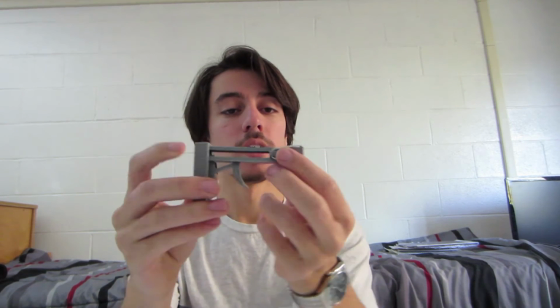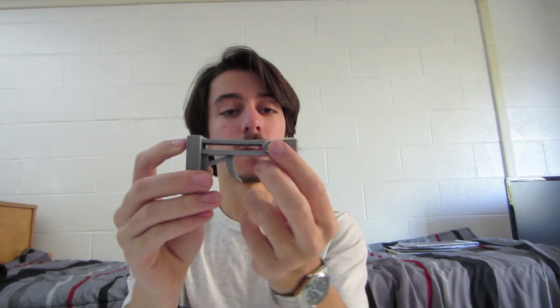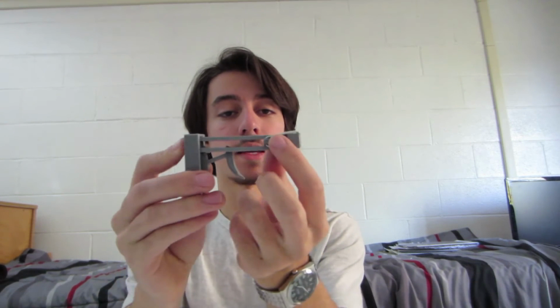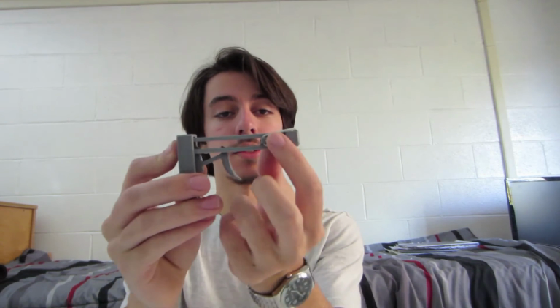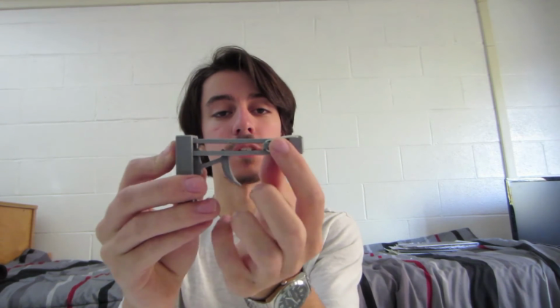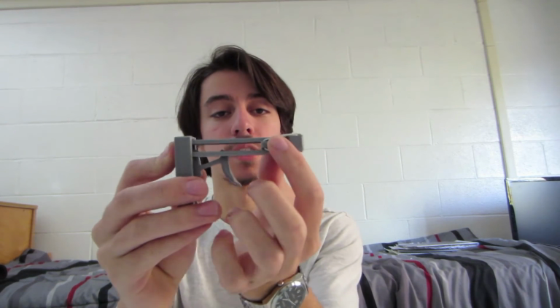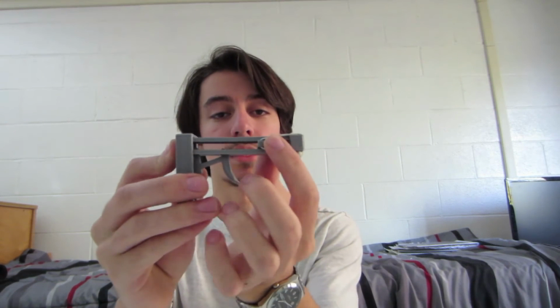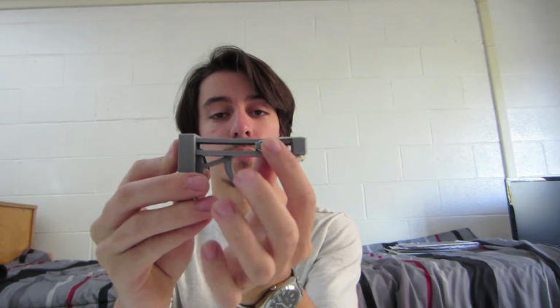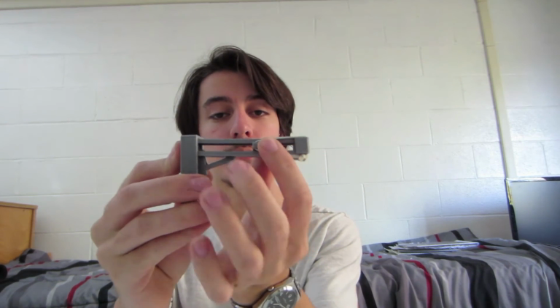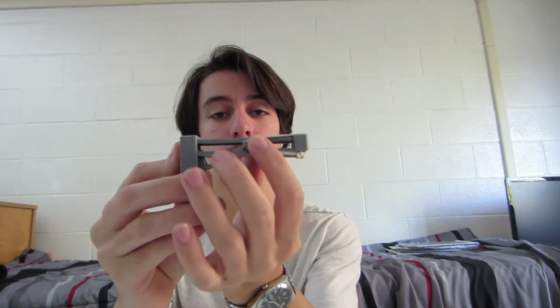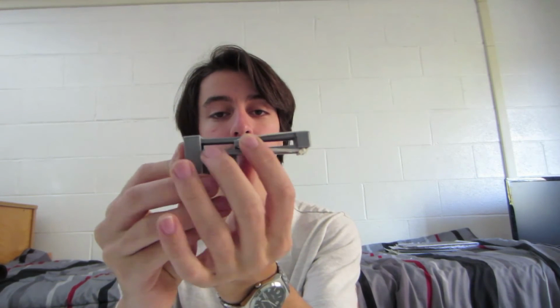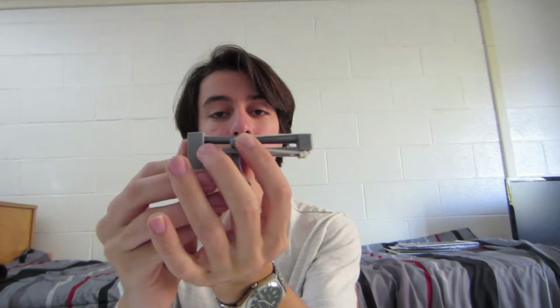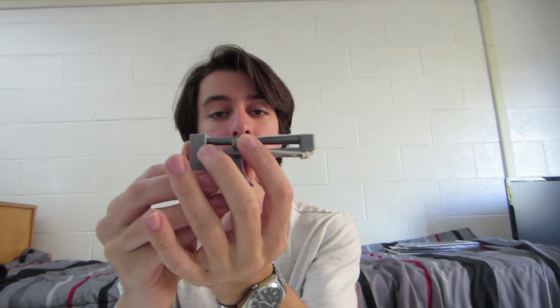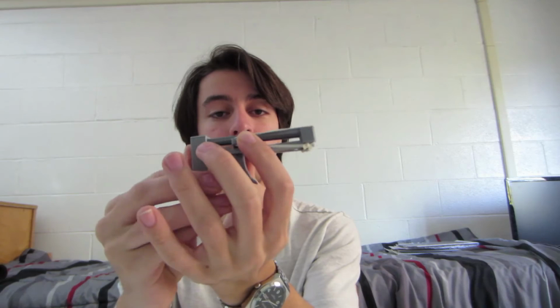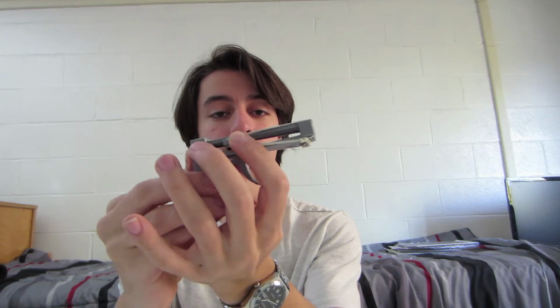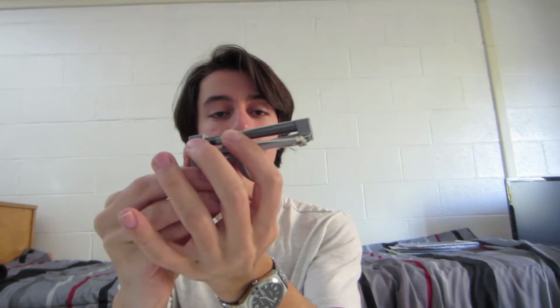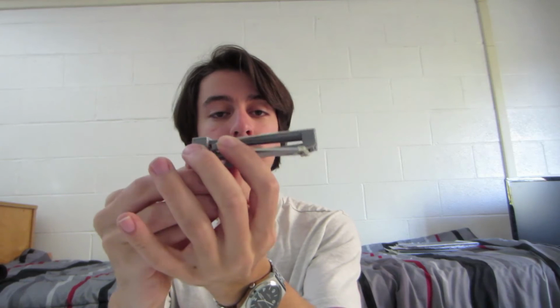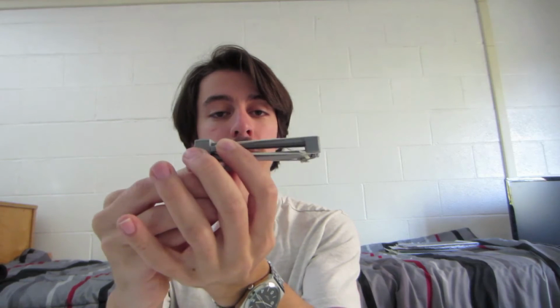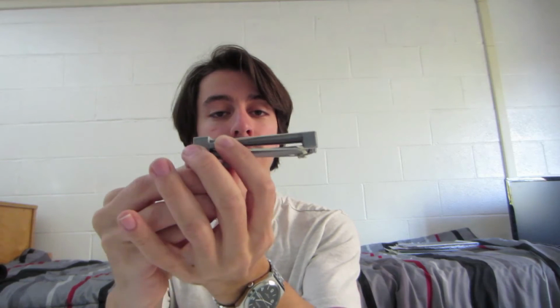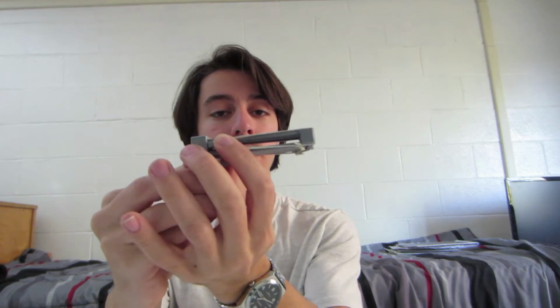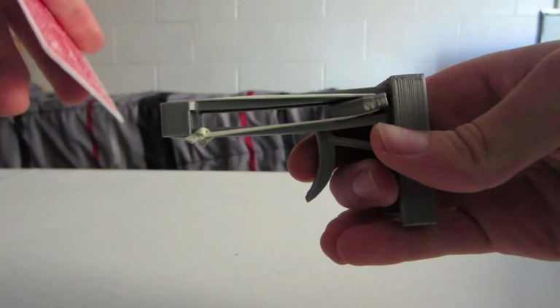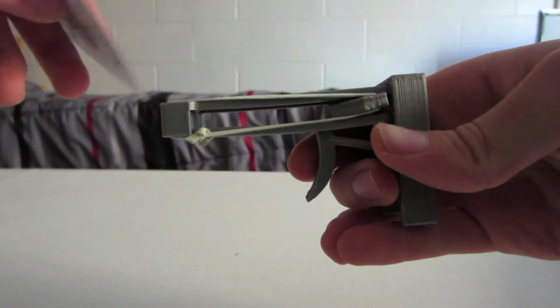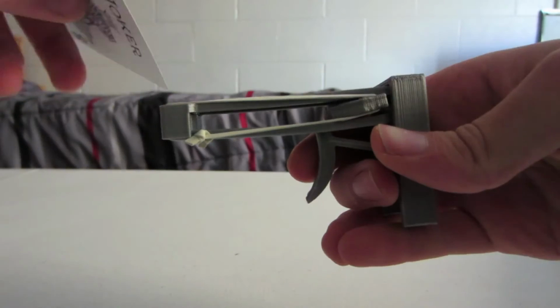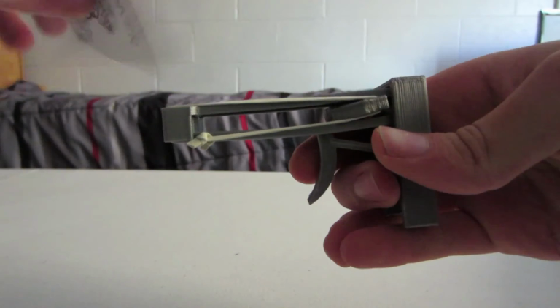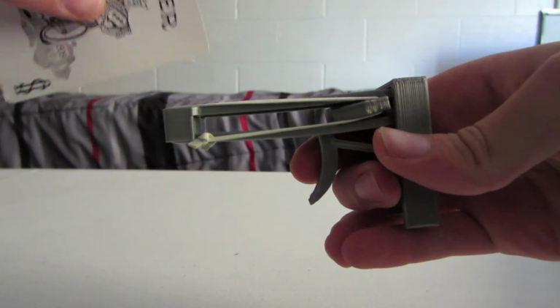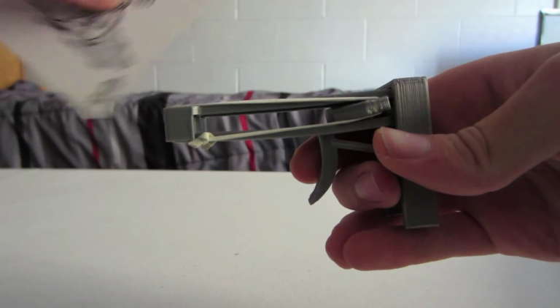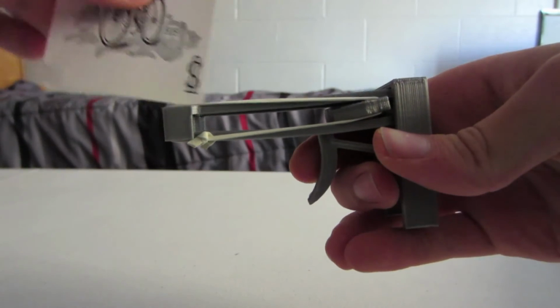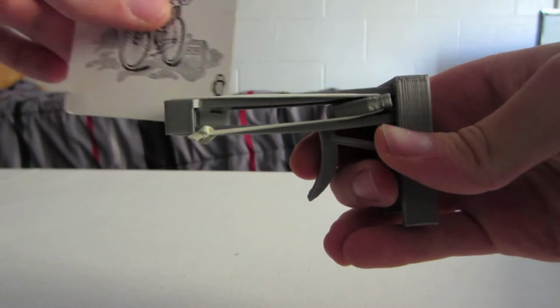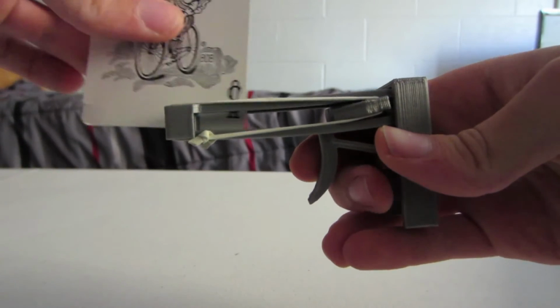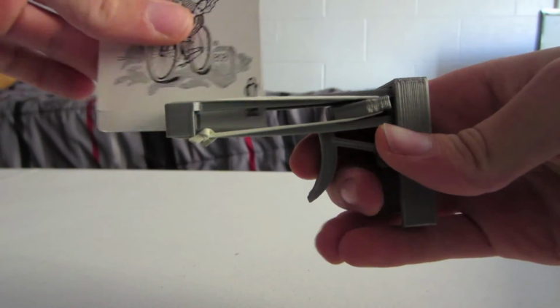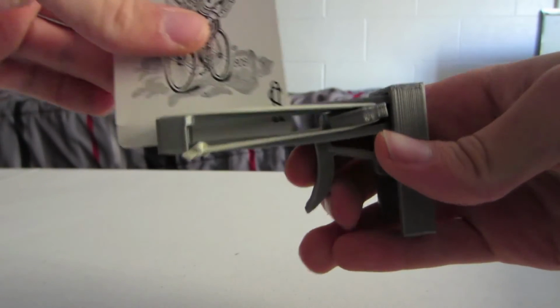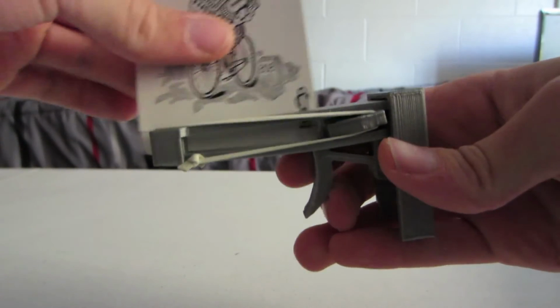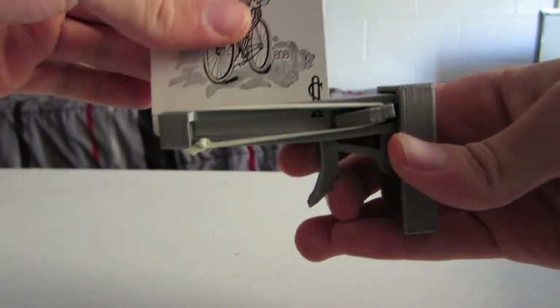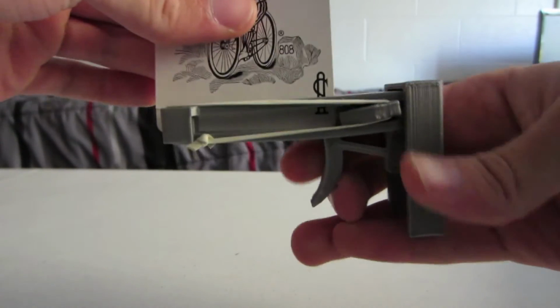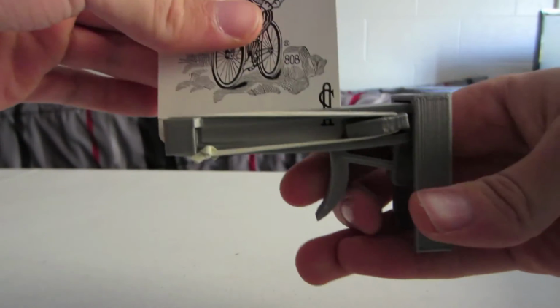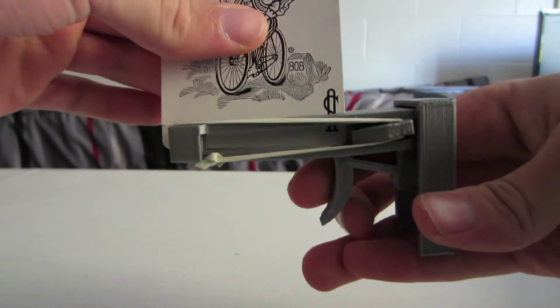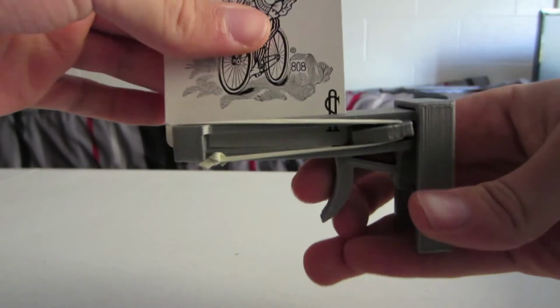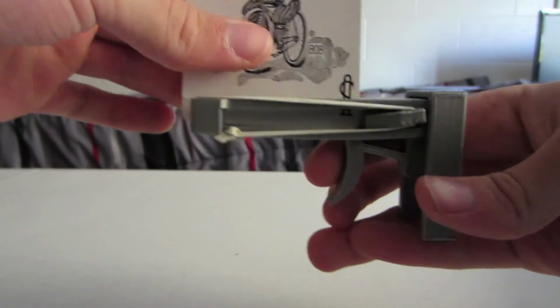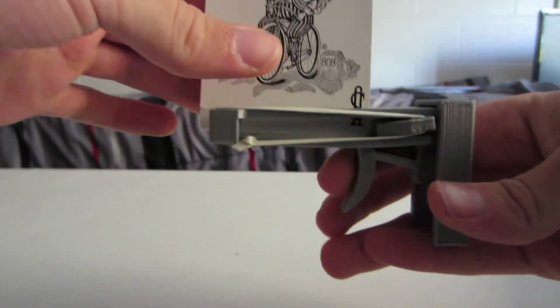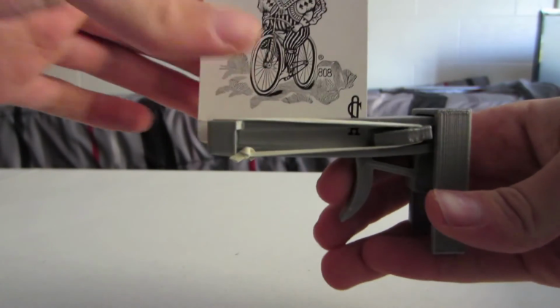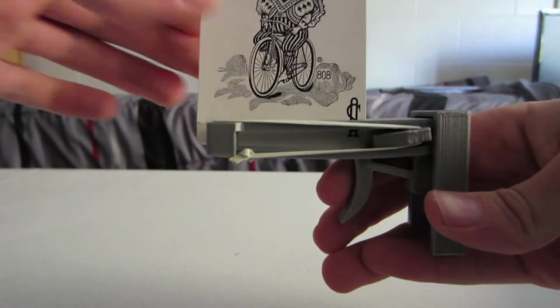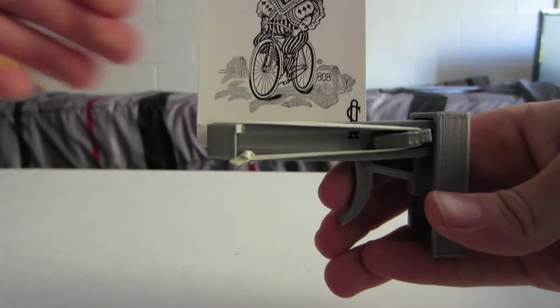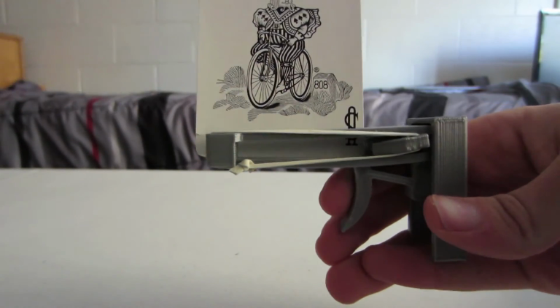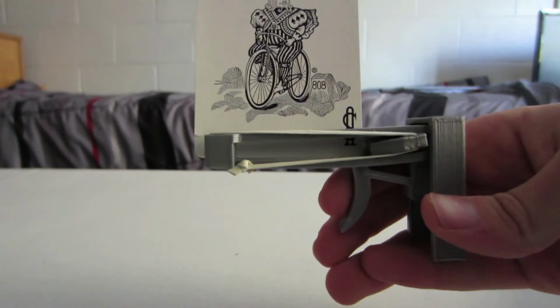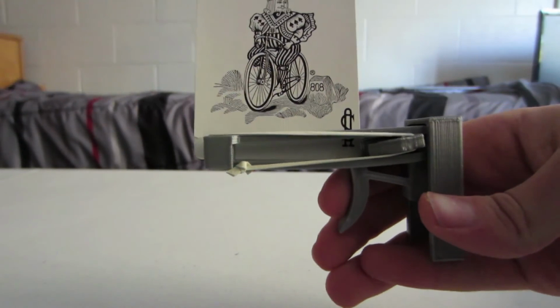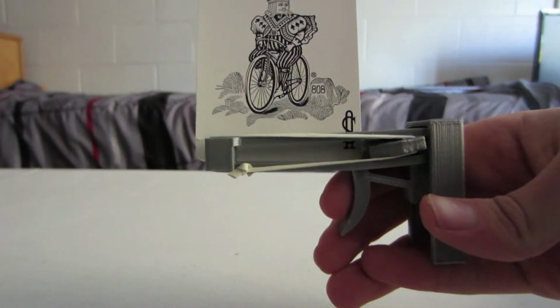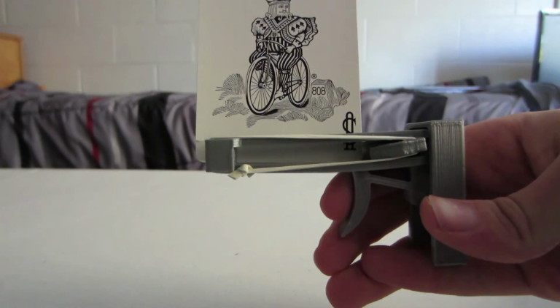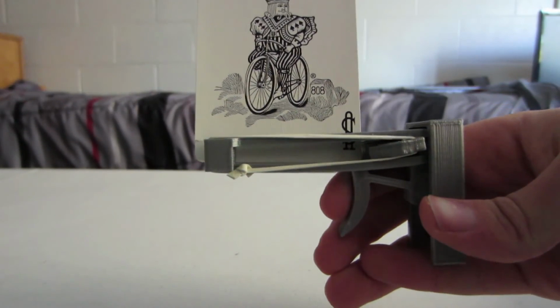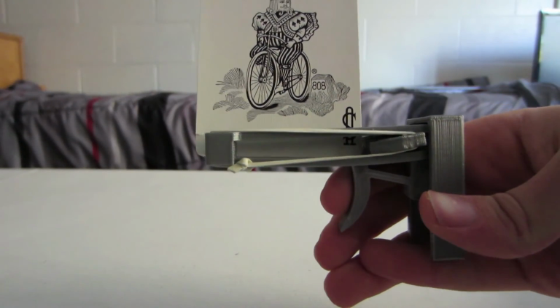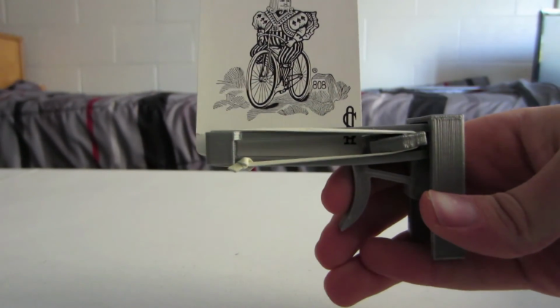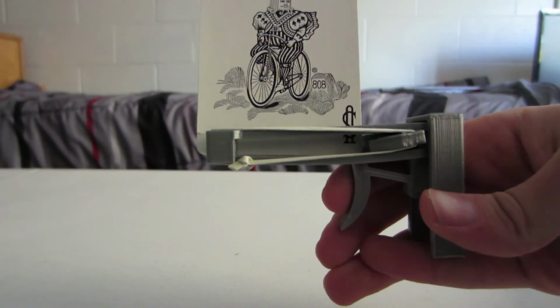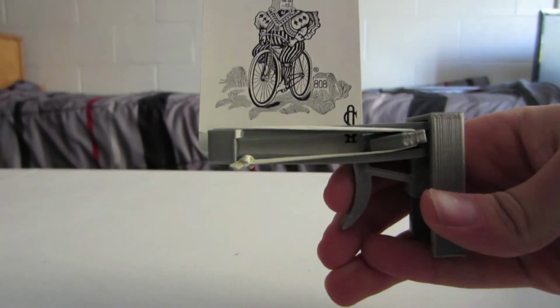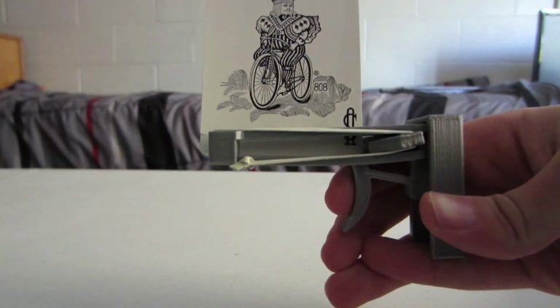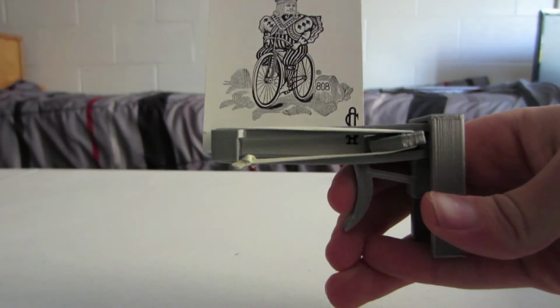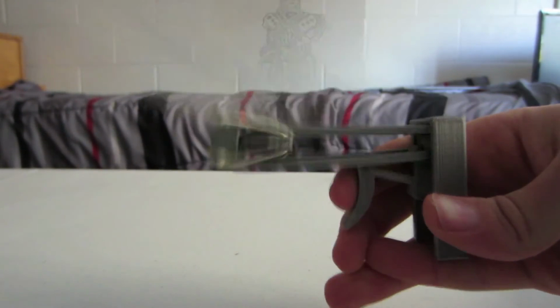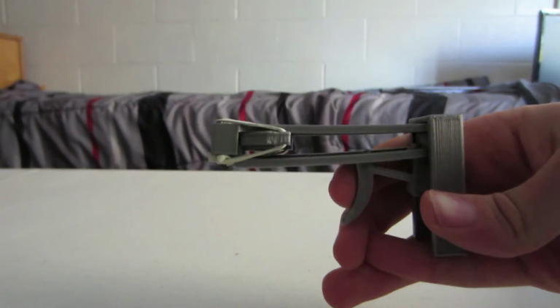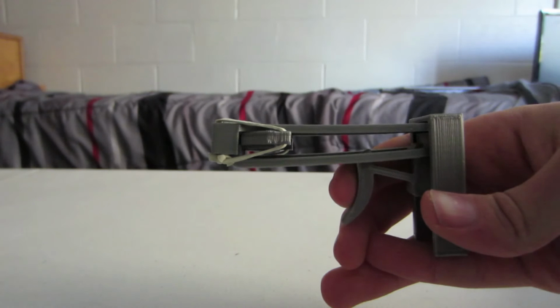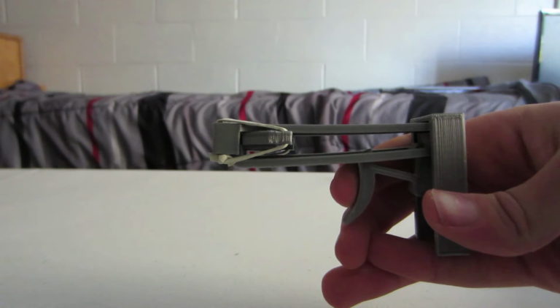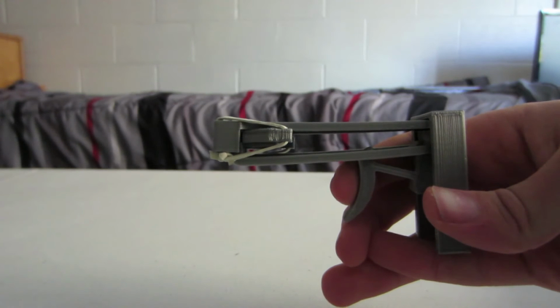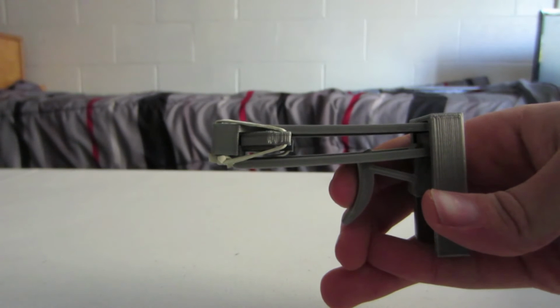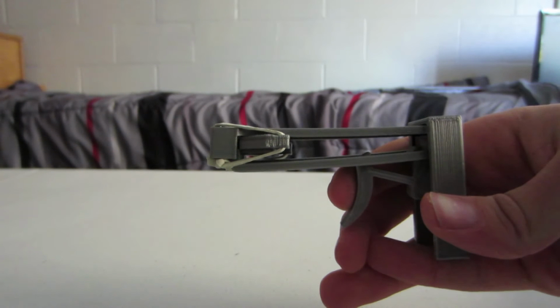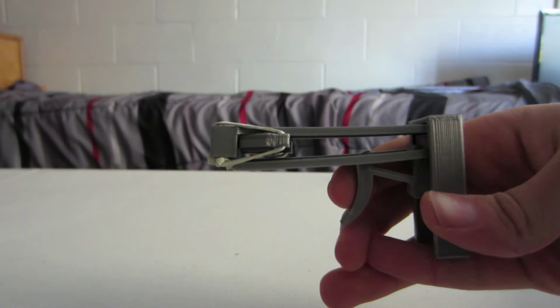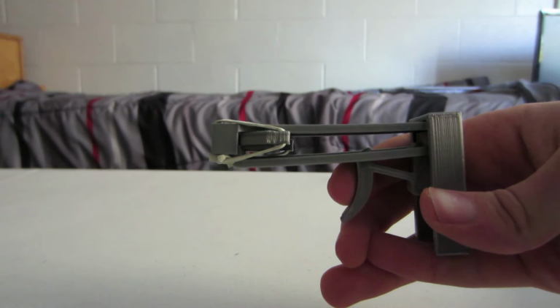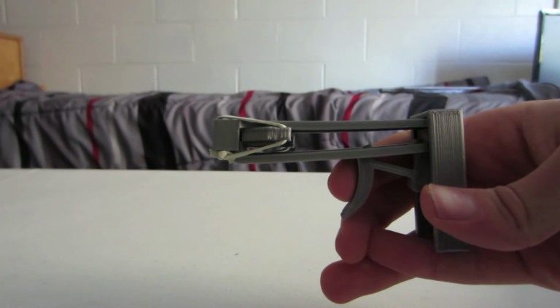That just gets pulled back, gets held in by the trigger, and then when you press the trigger, it shoots.